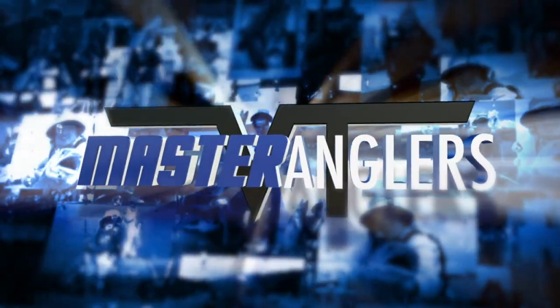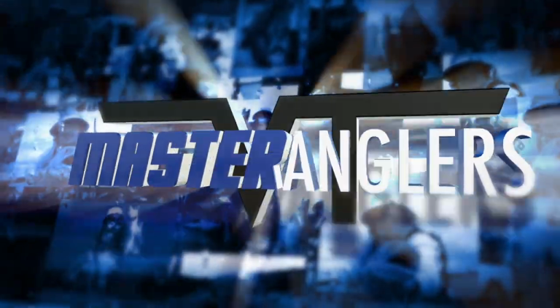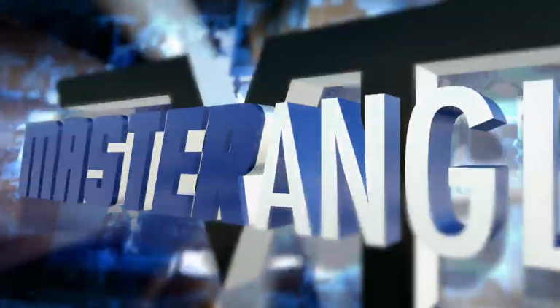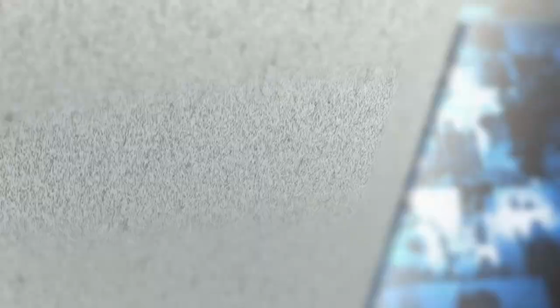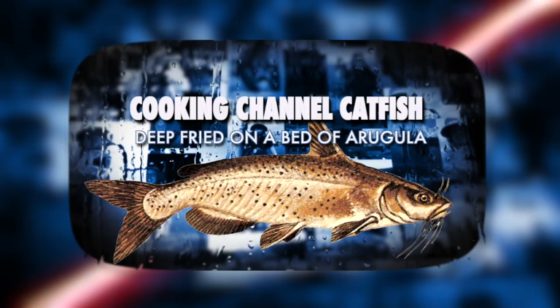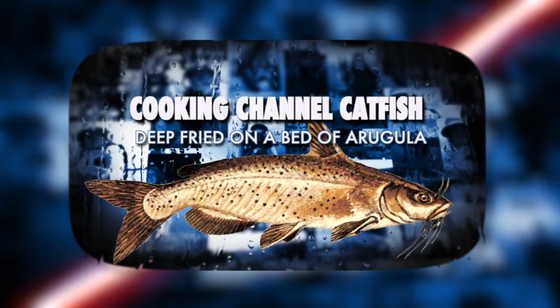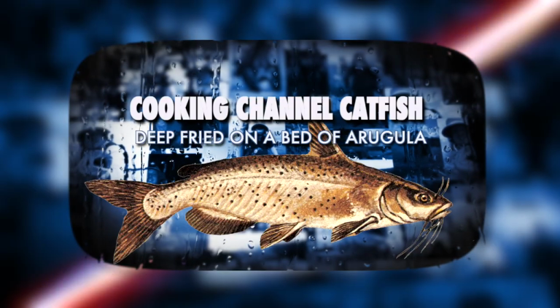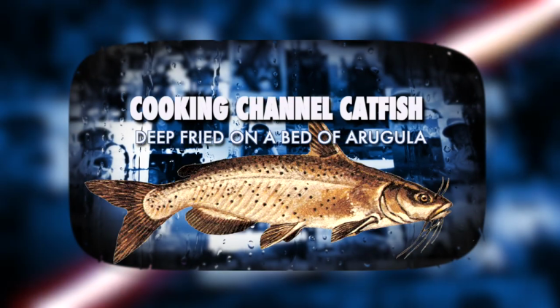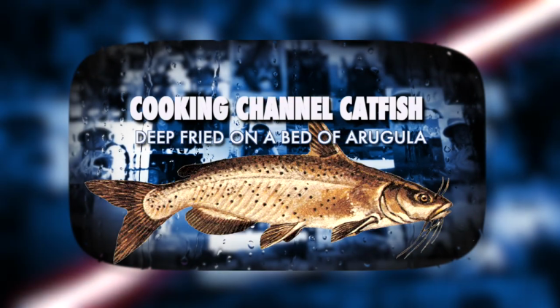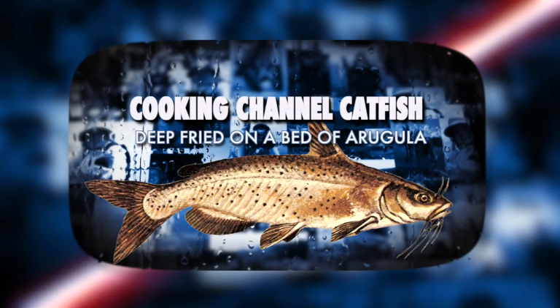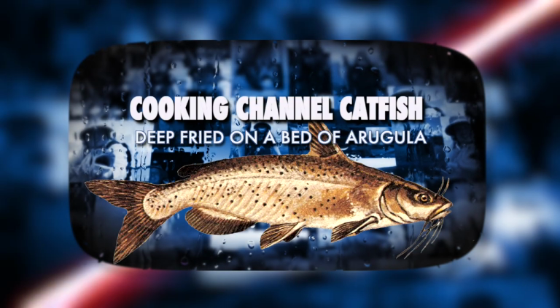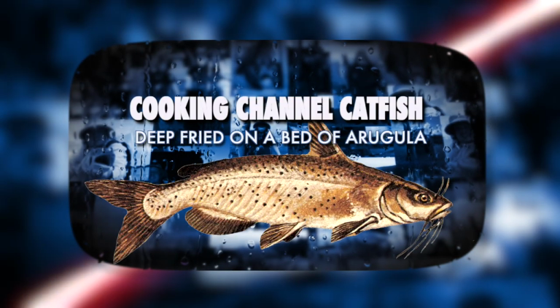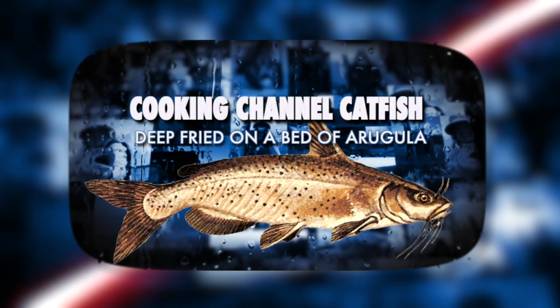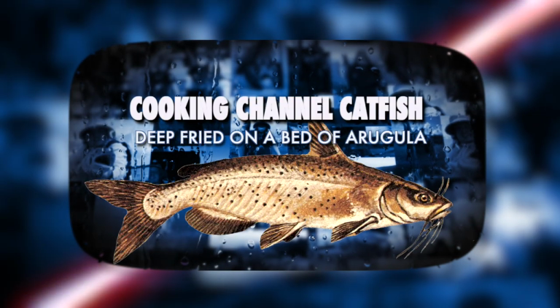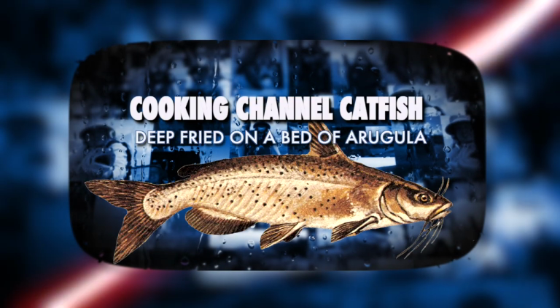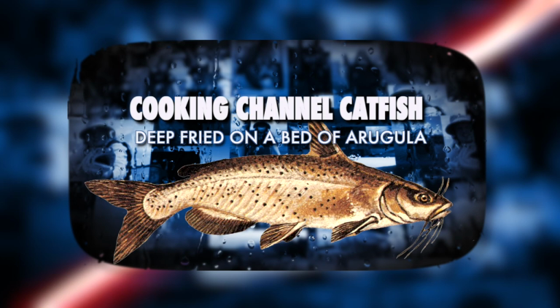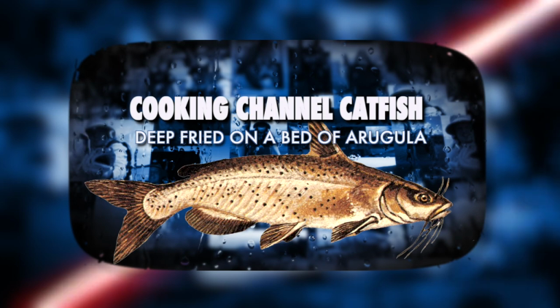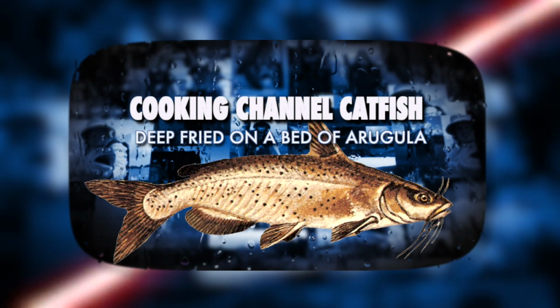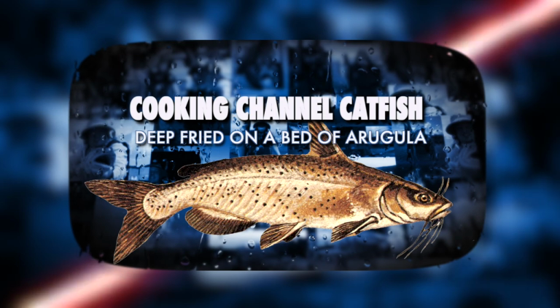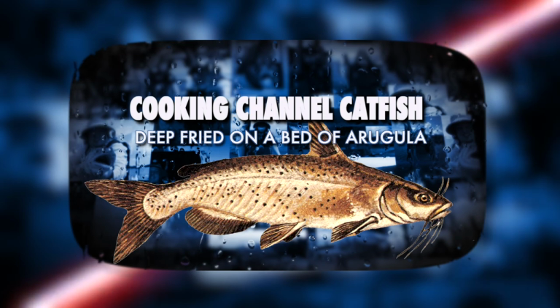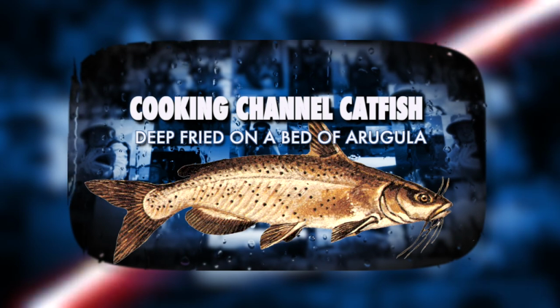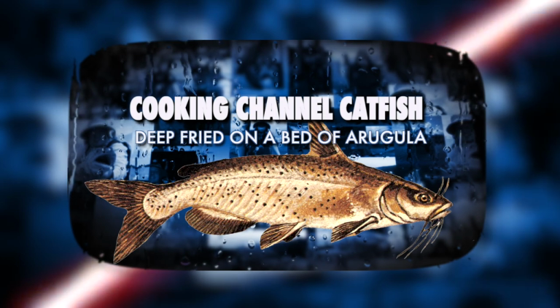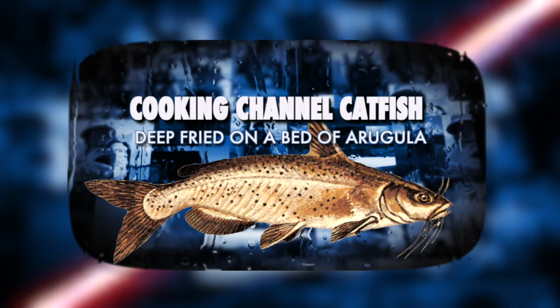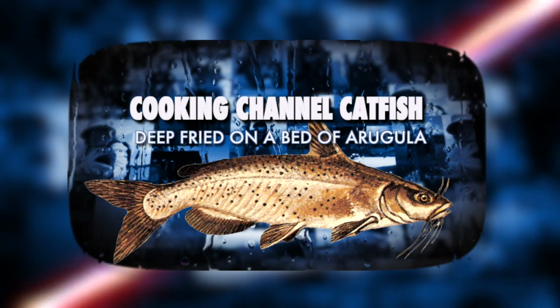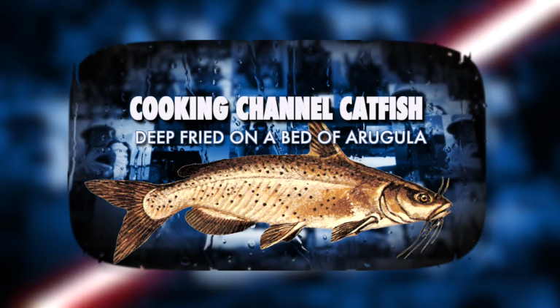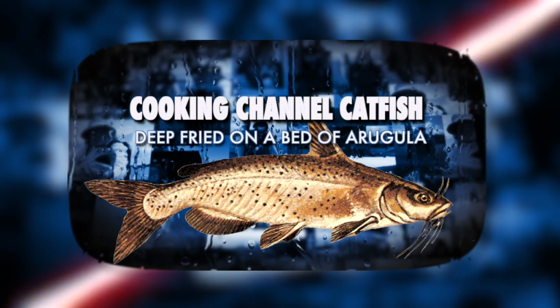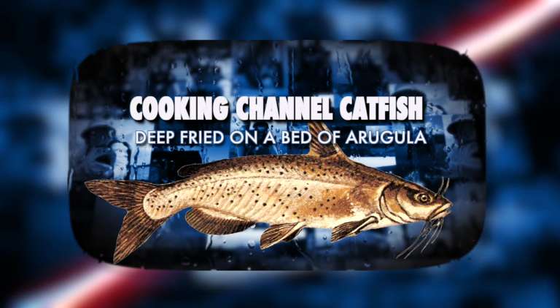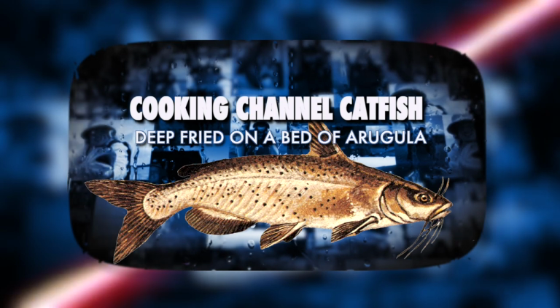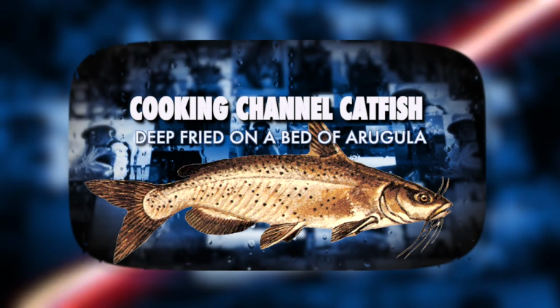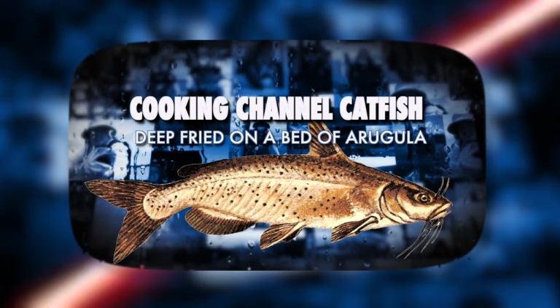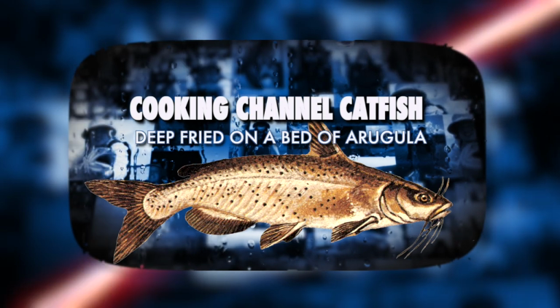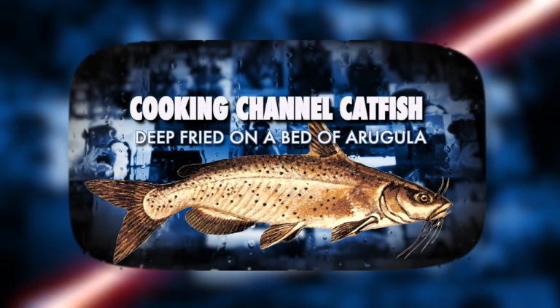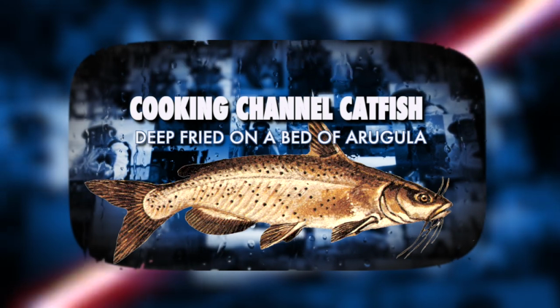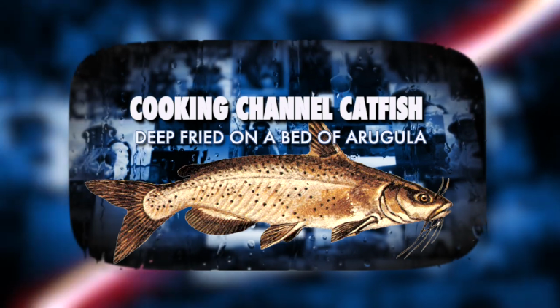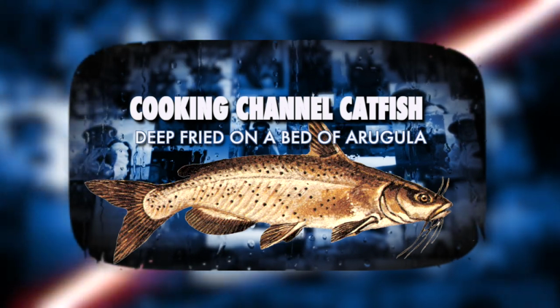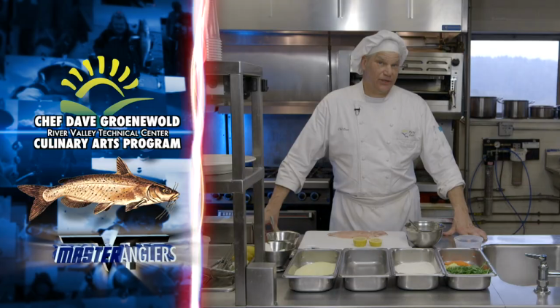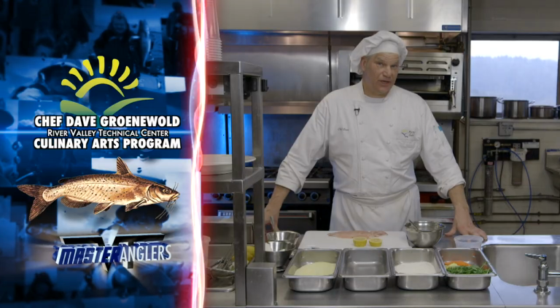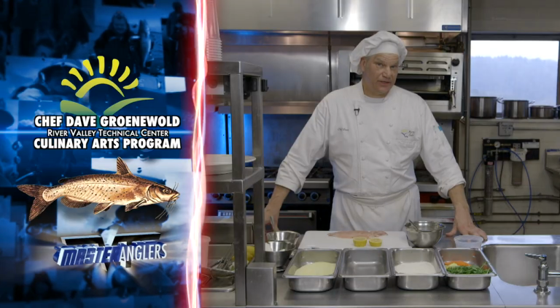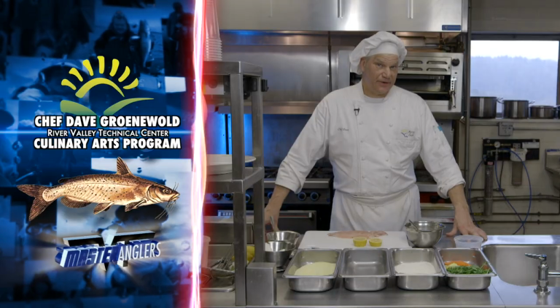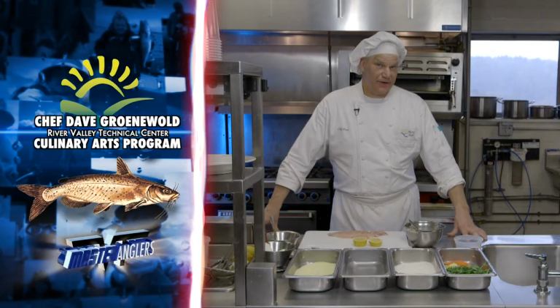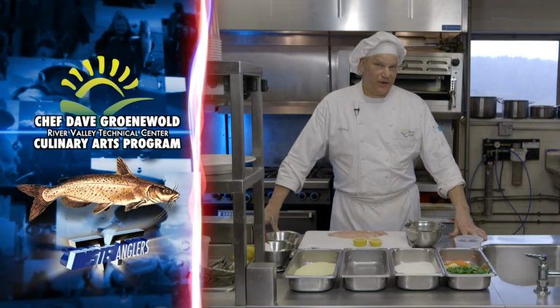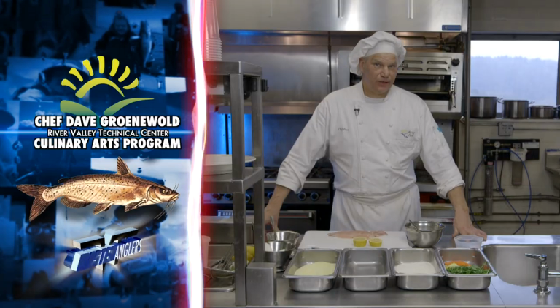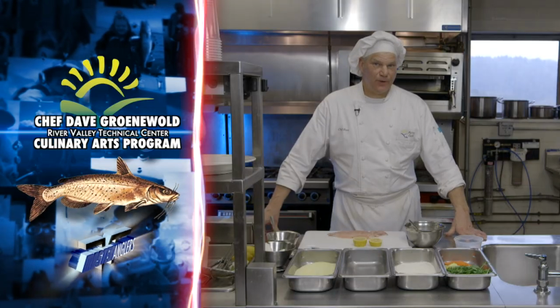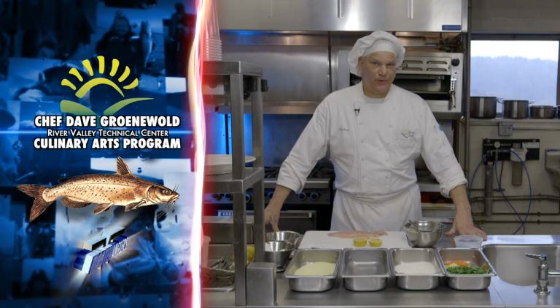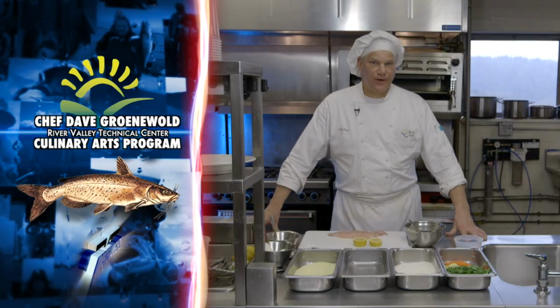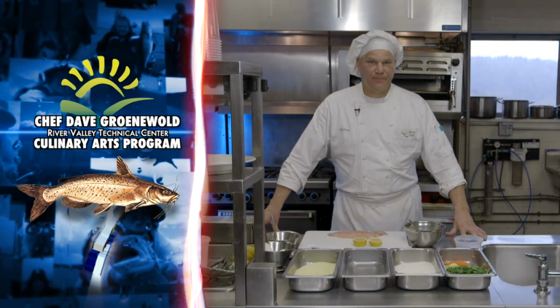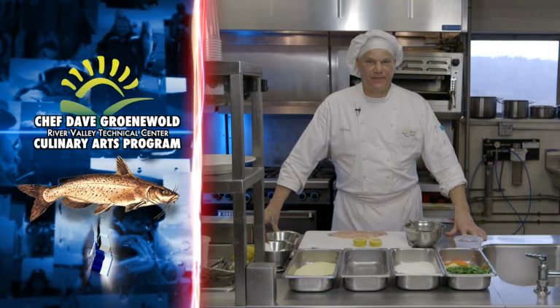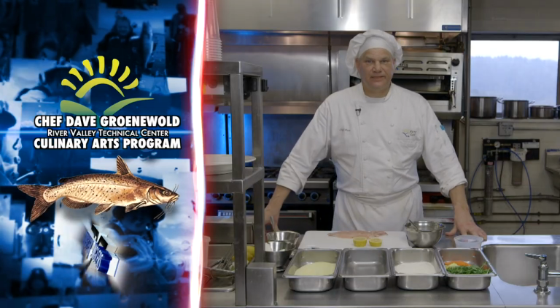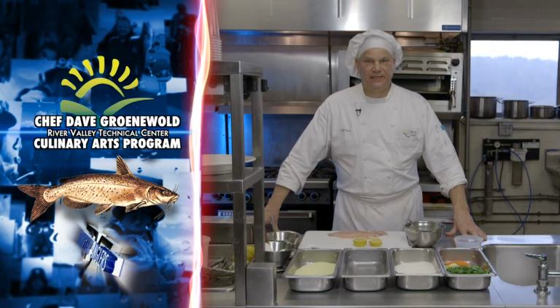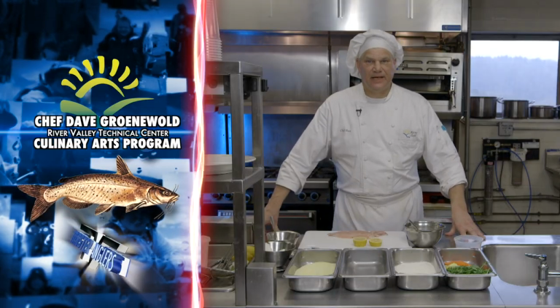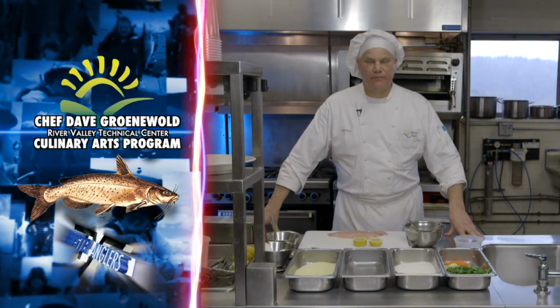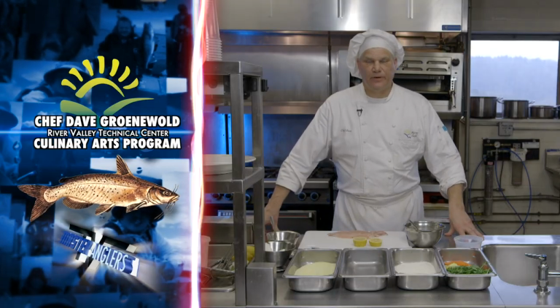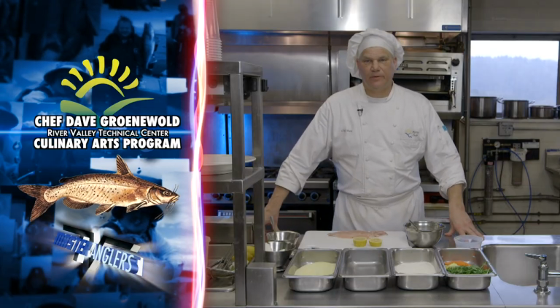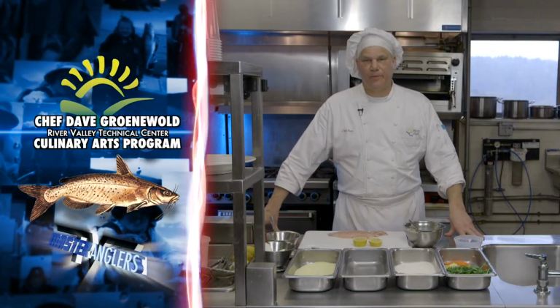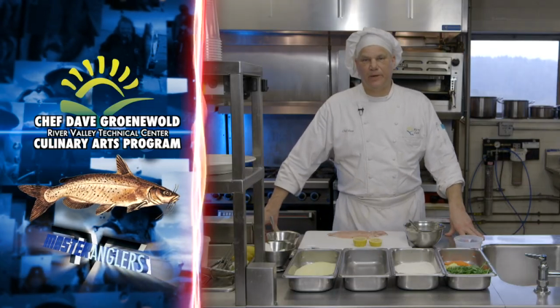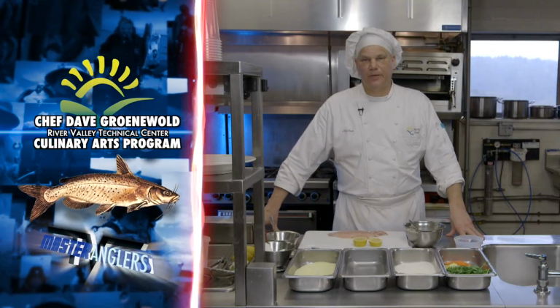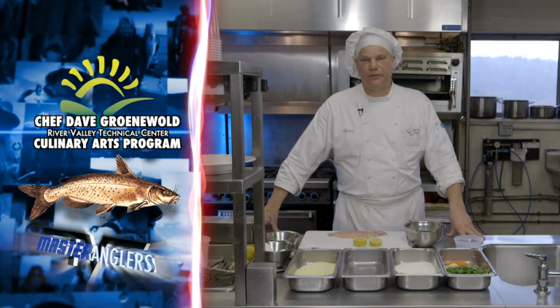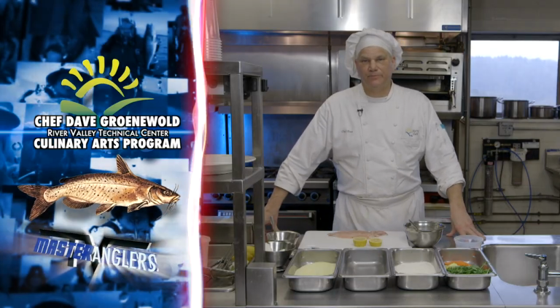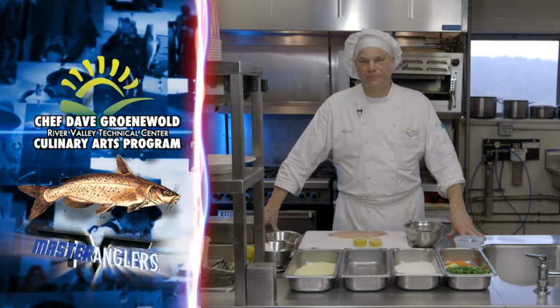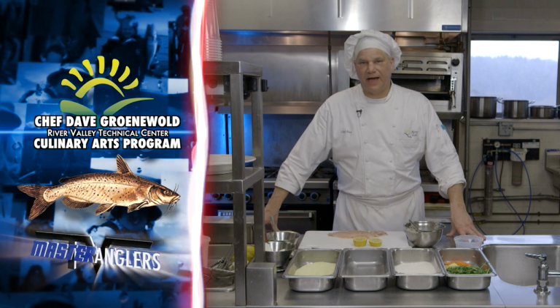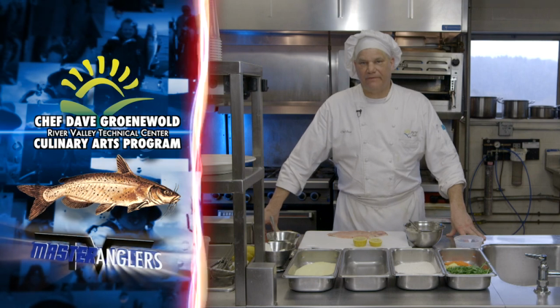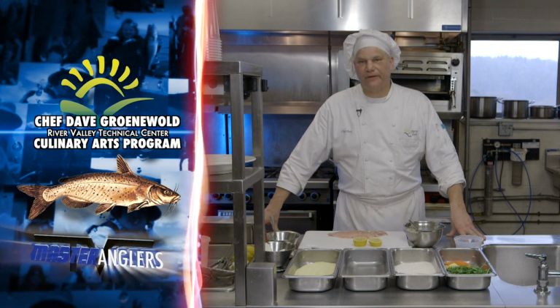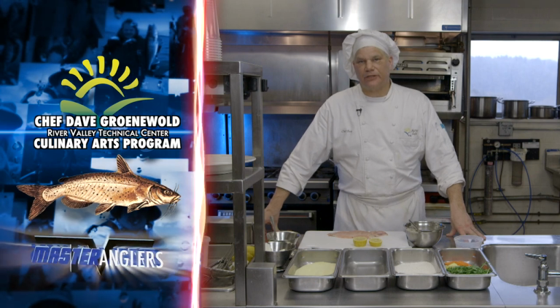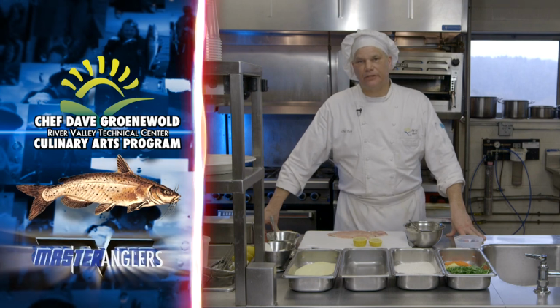Hi, welcome back. I'm Chef David Gromald with the River Valley Technical Center Culinary Arts Program, and today we're going to prepare some catfish.